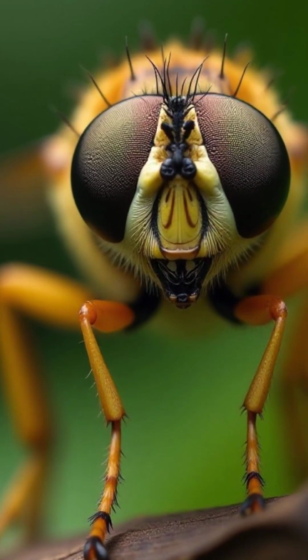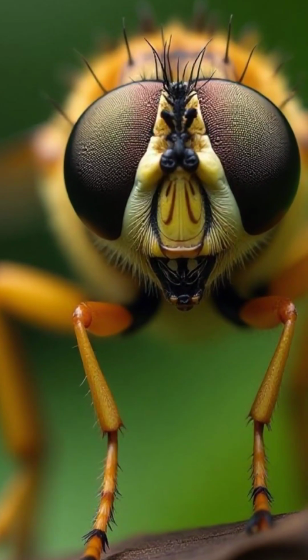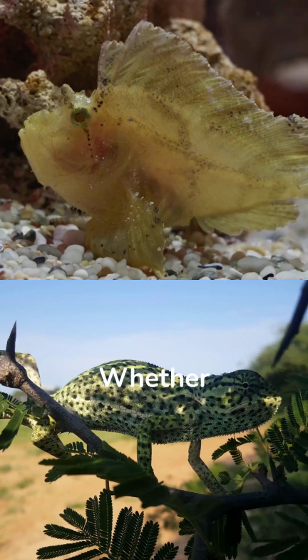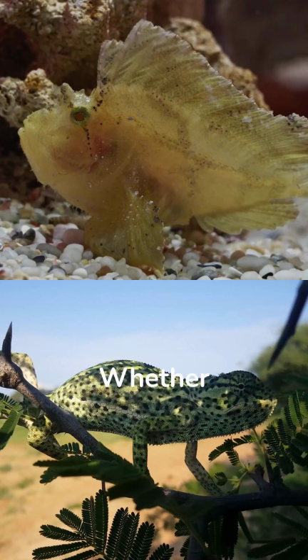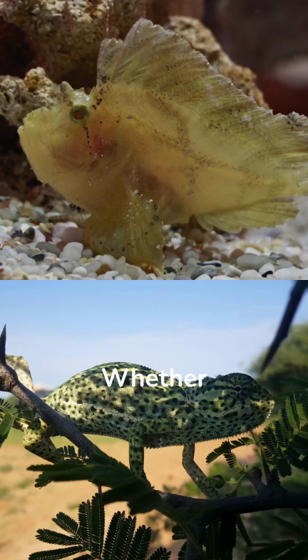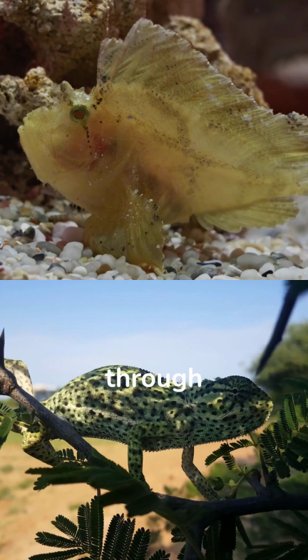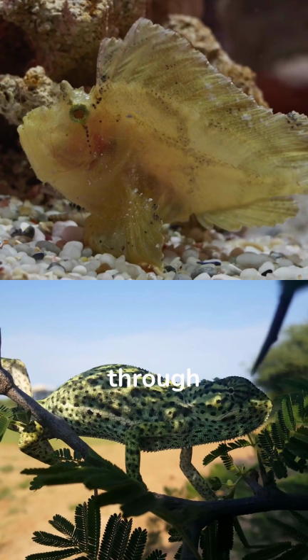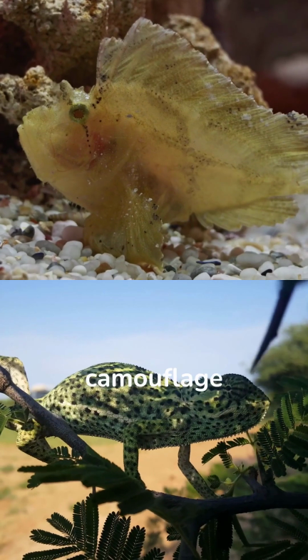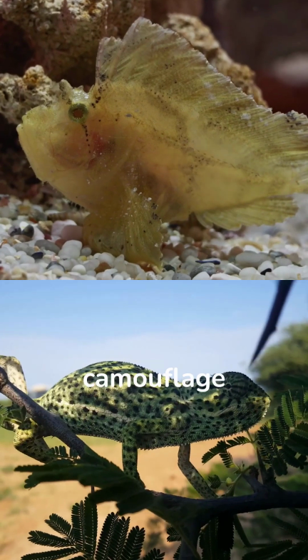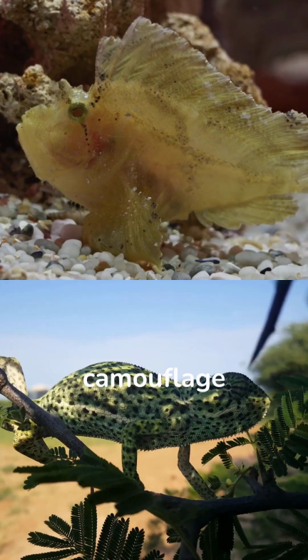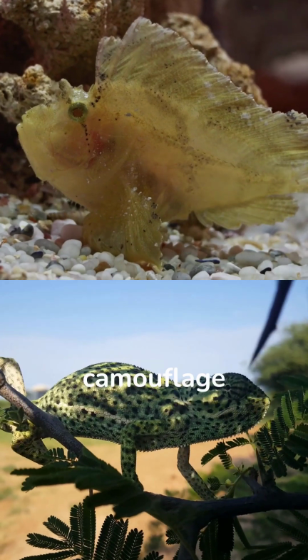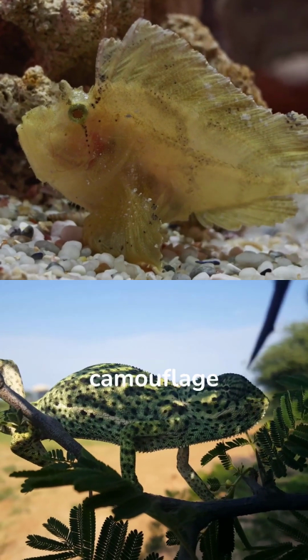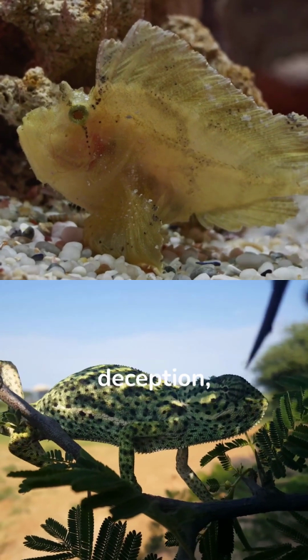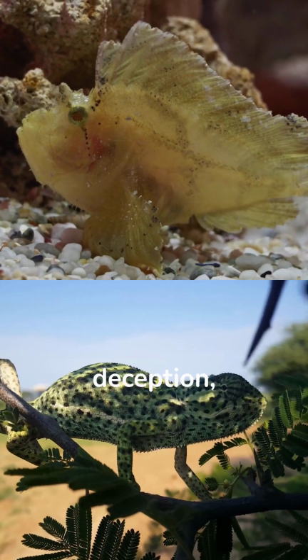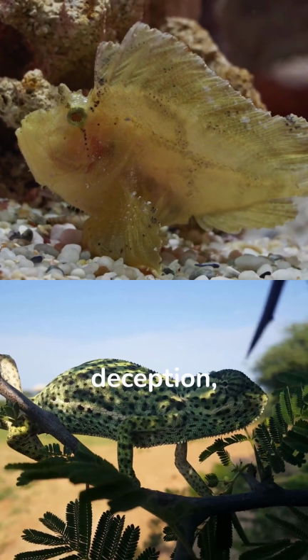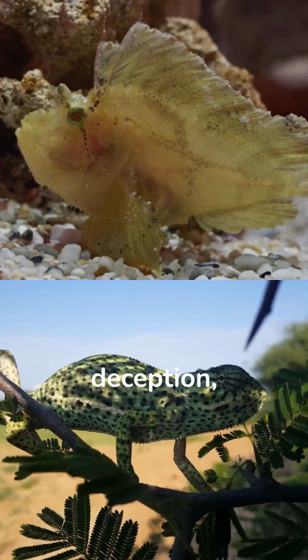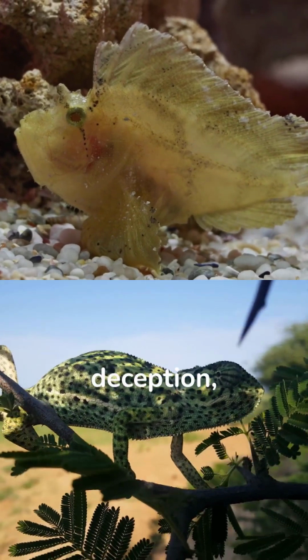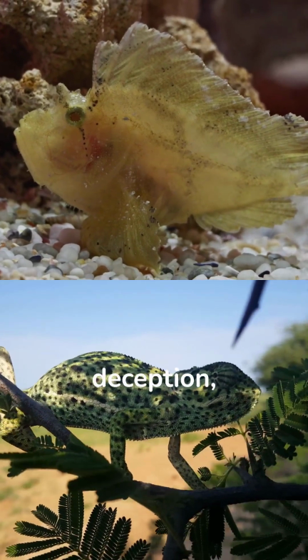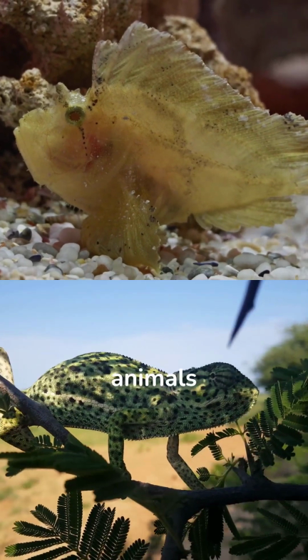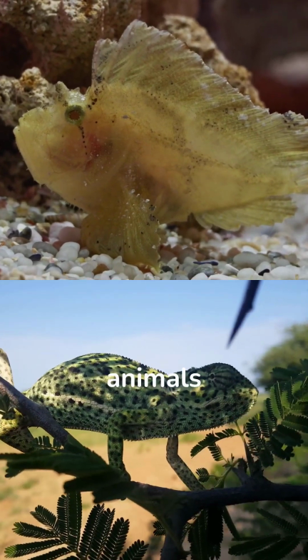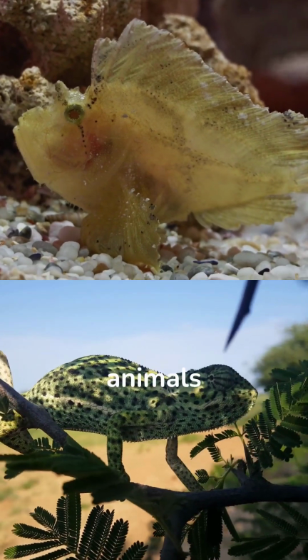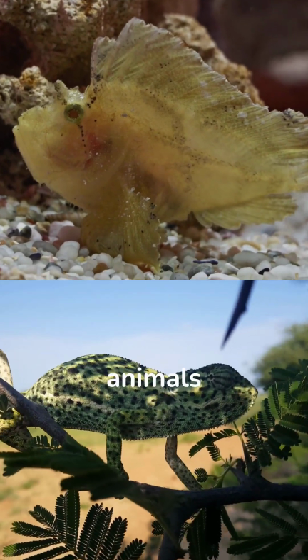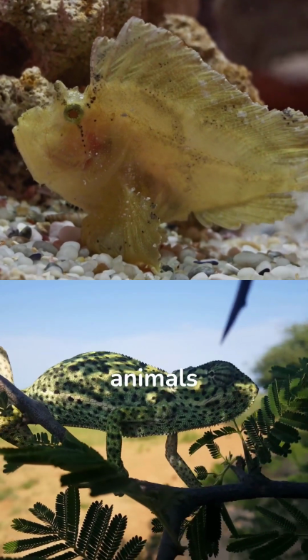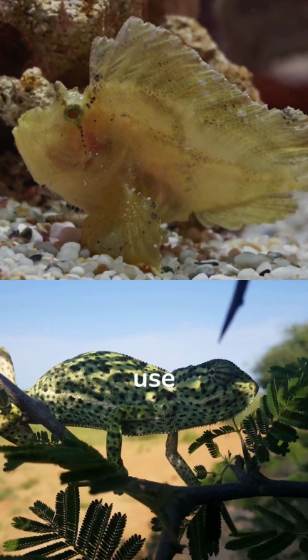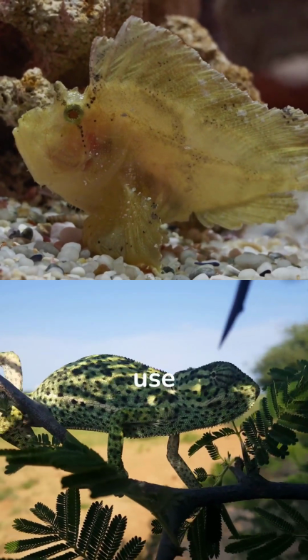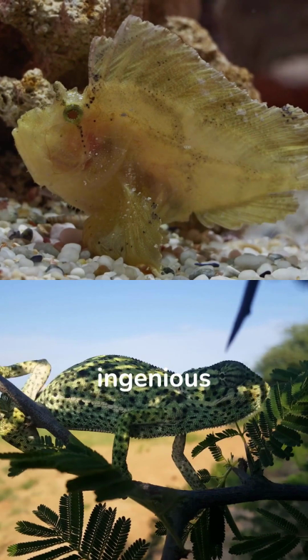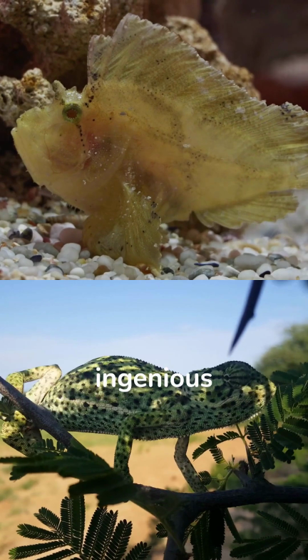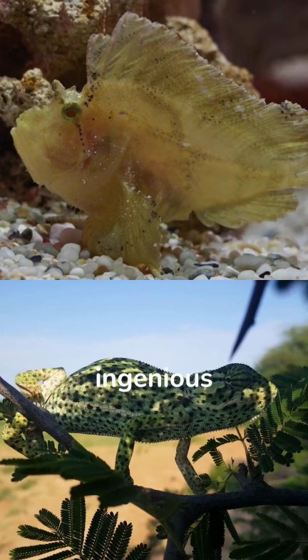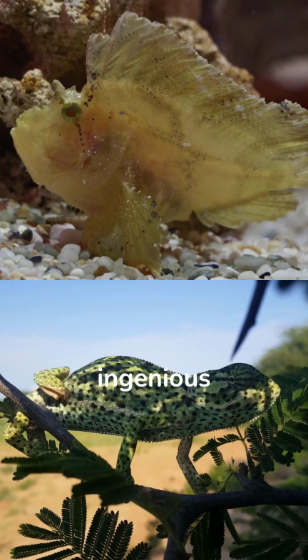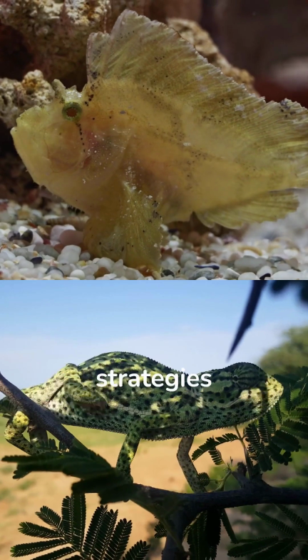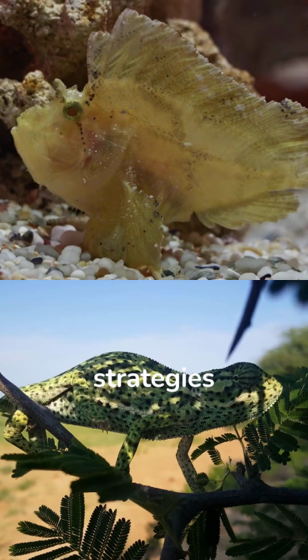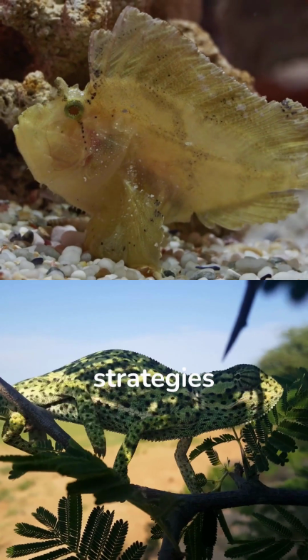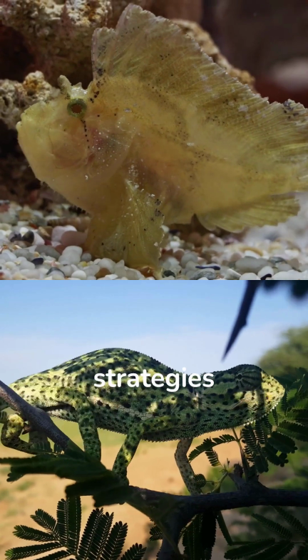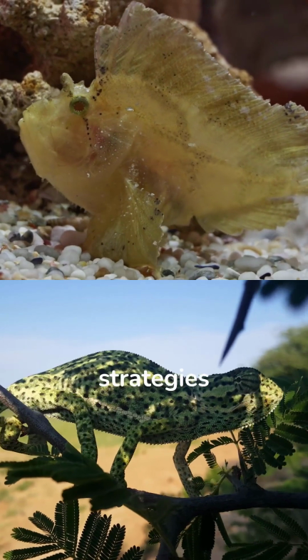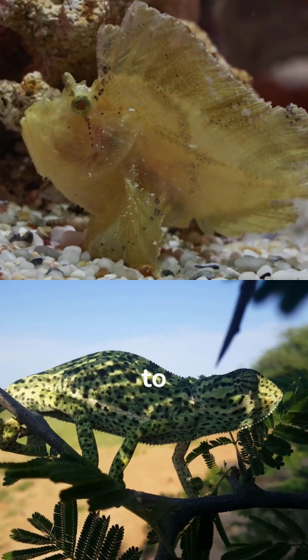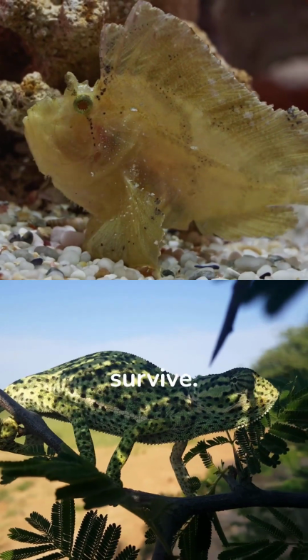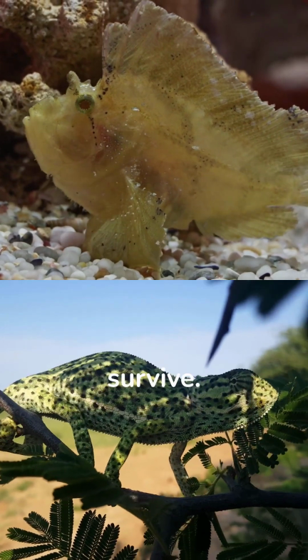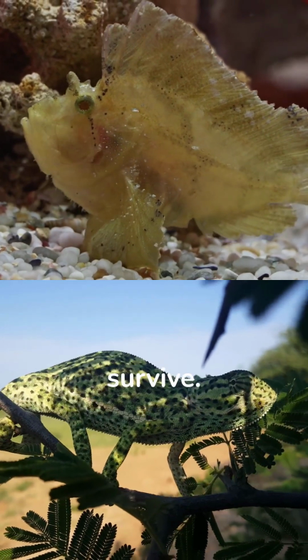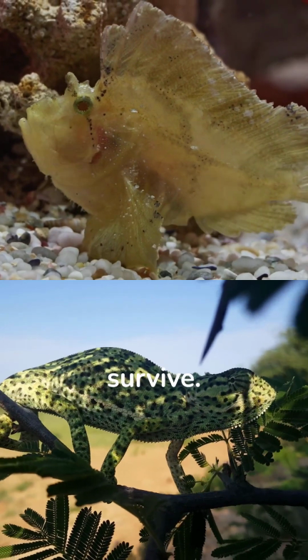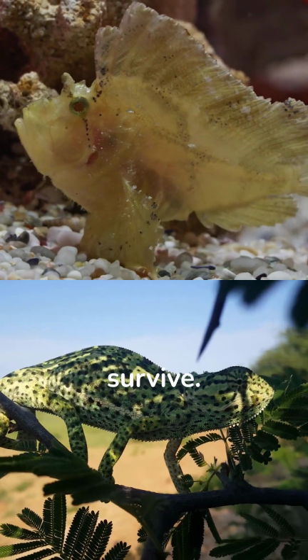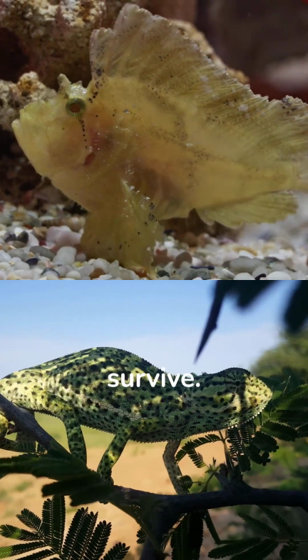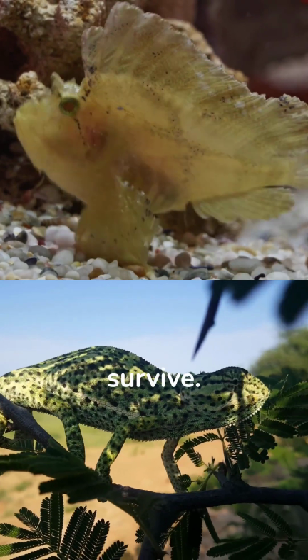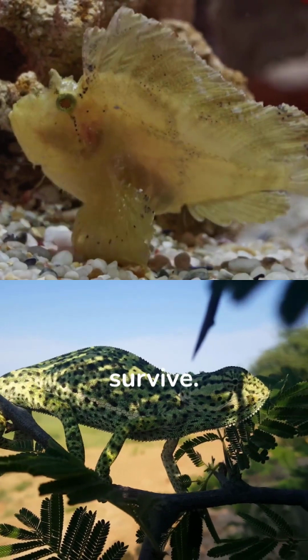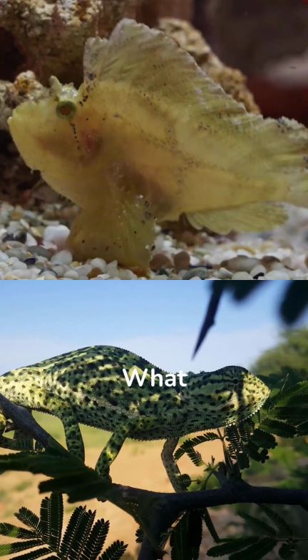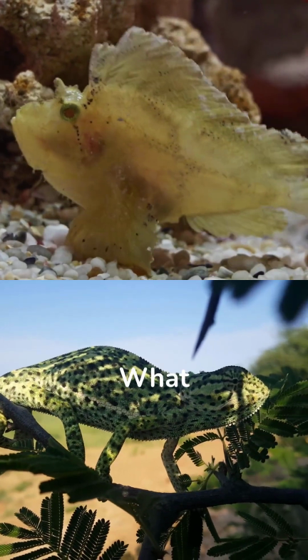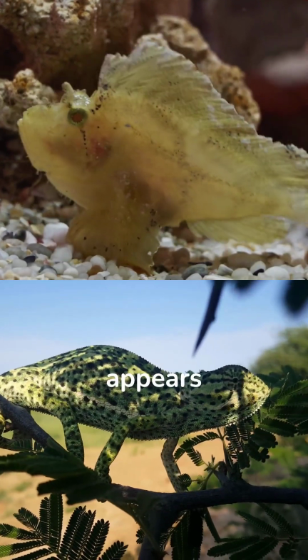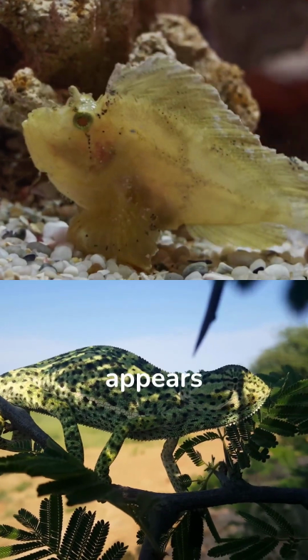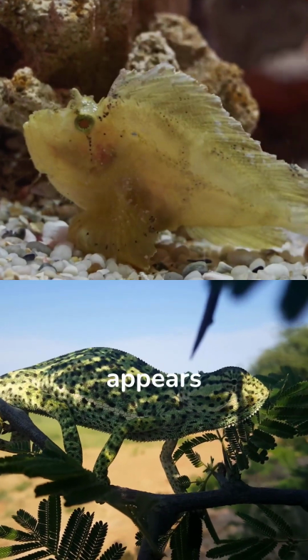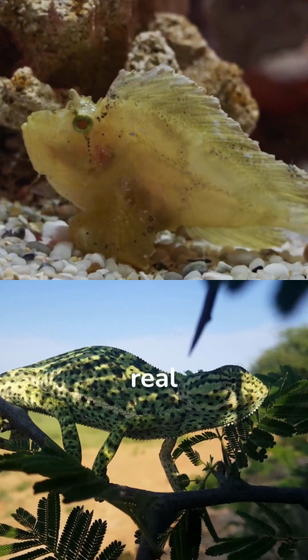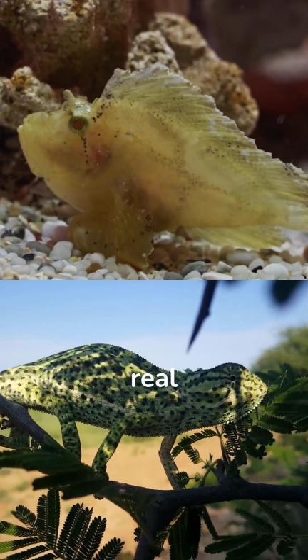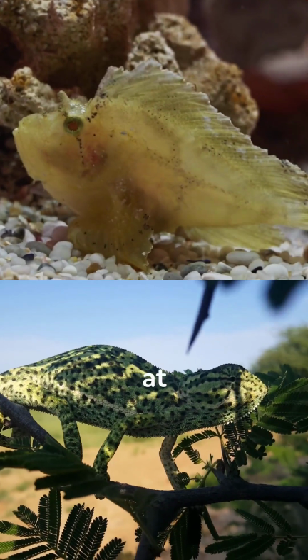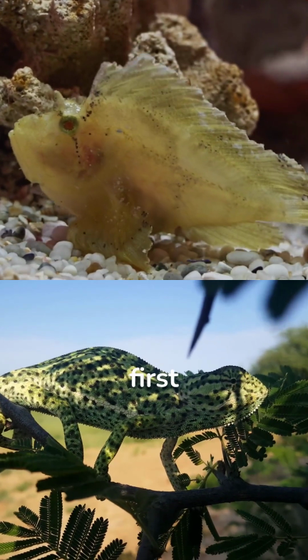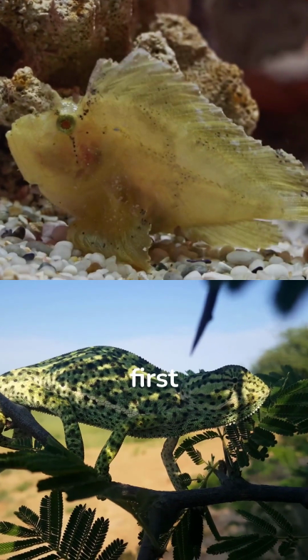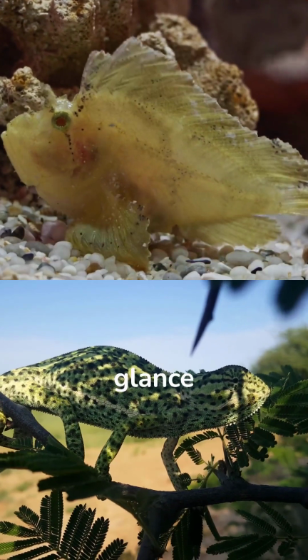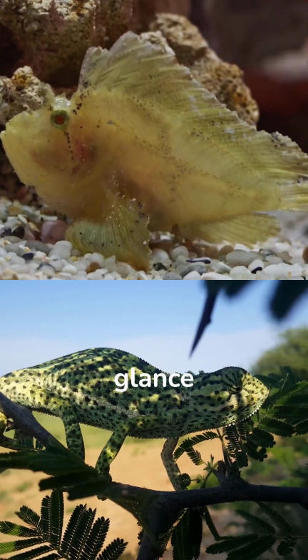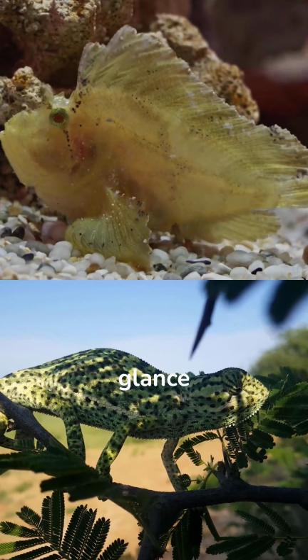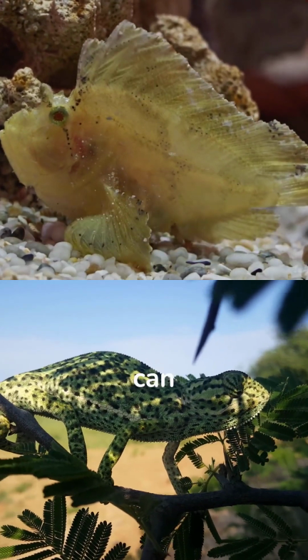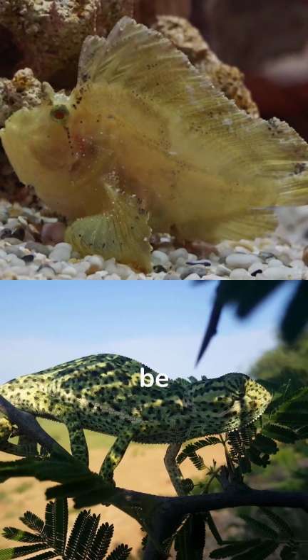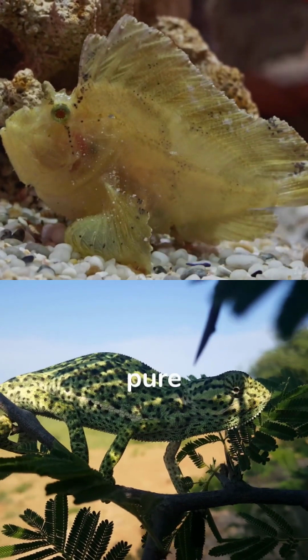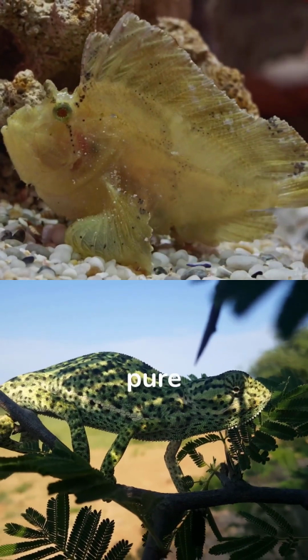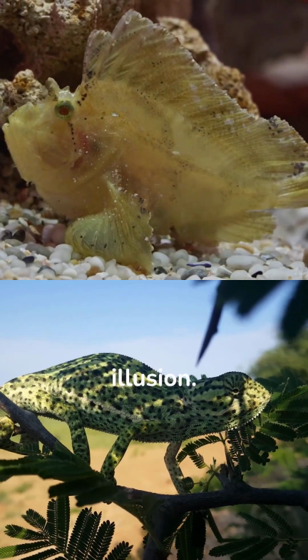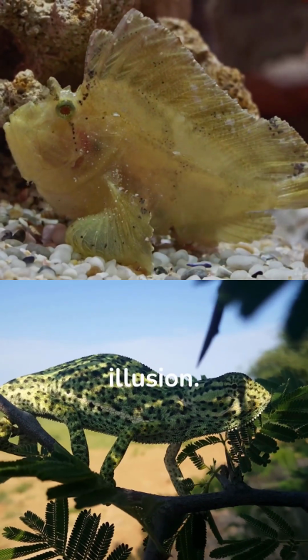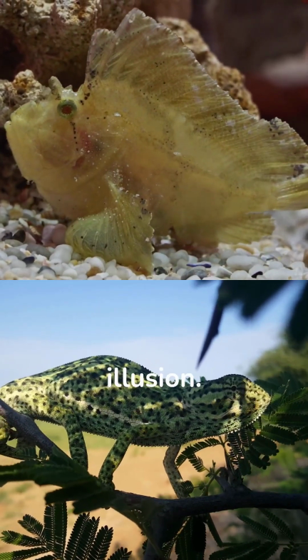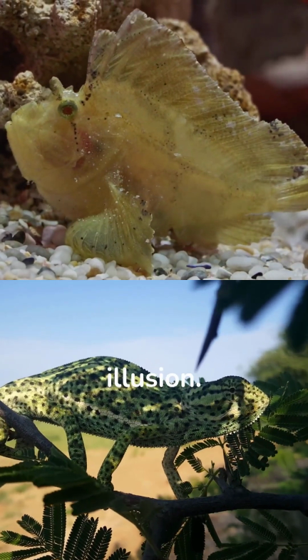Whether through camouflage or deception, animals use ingenious strategies to survive. What appears real at first glance can be pure illusion.